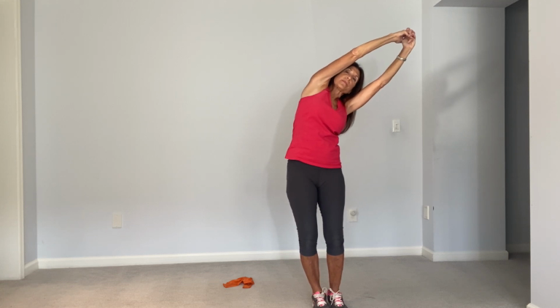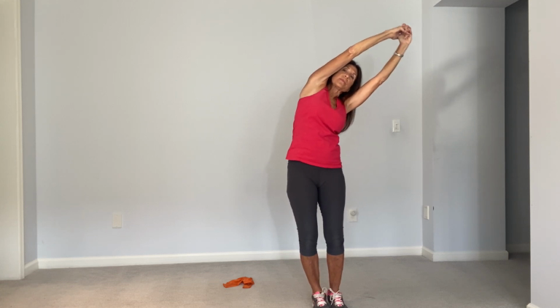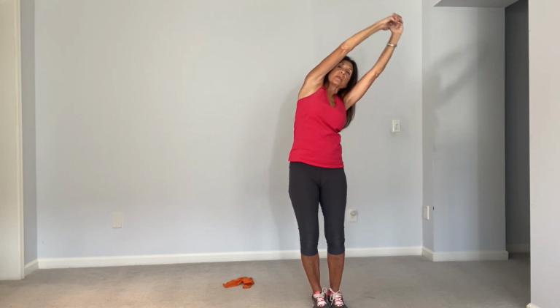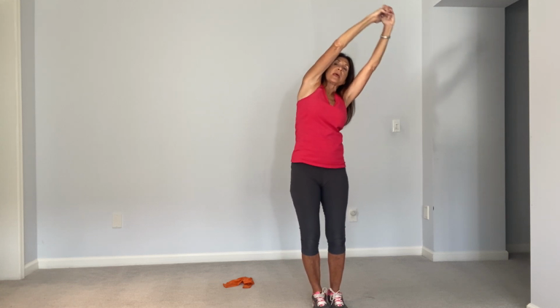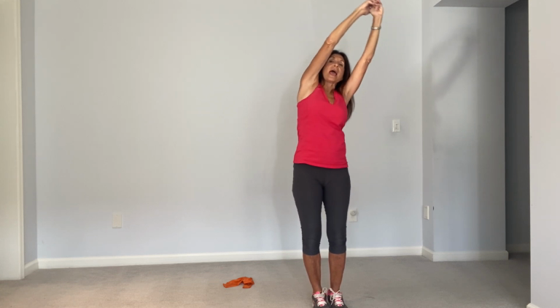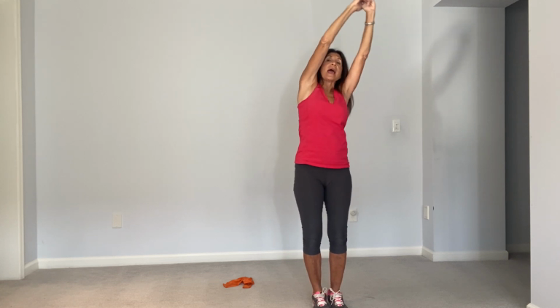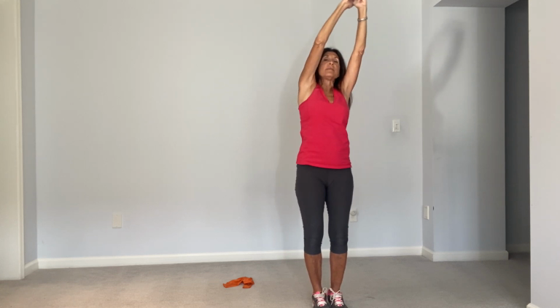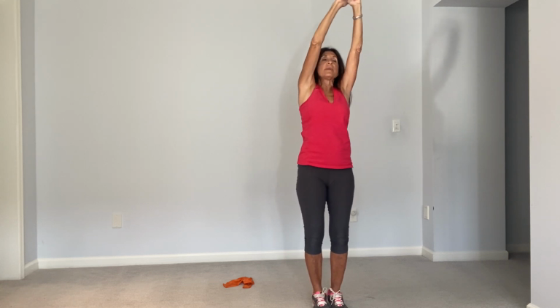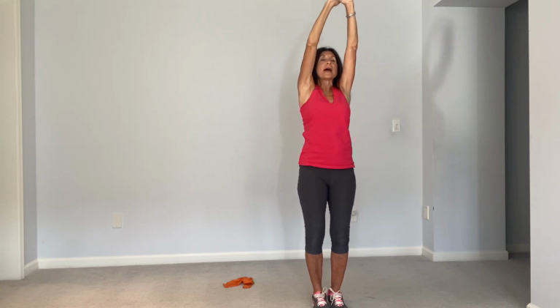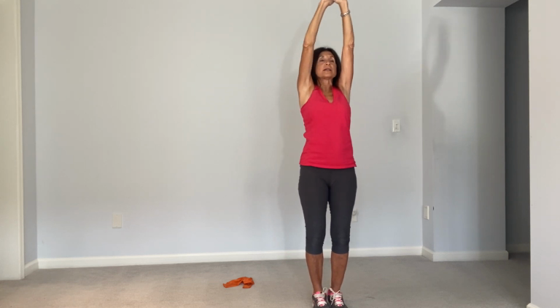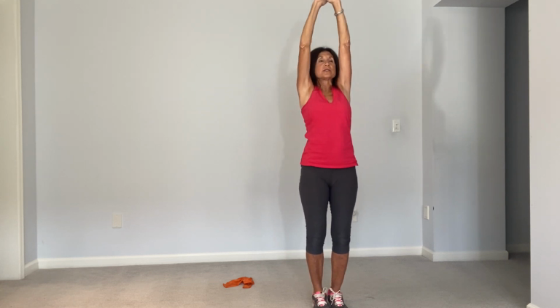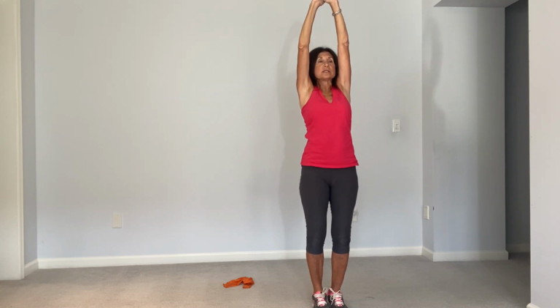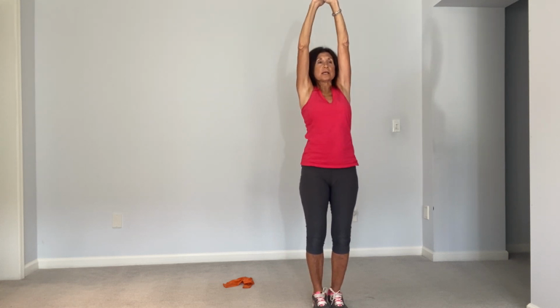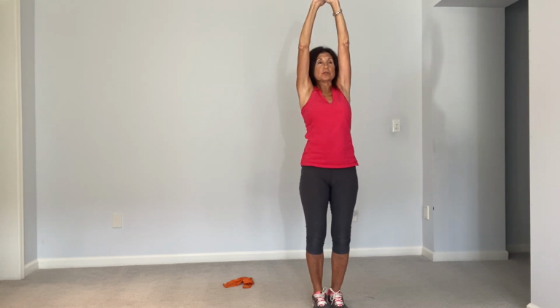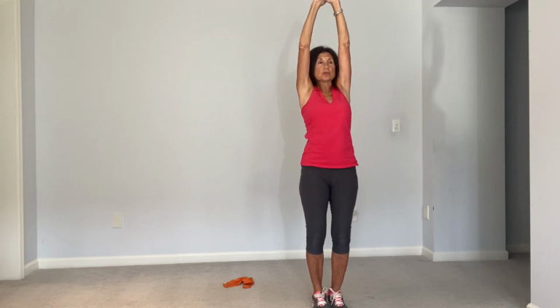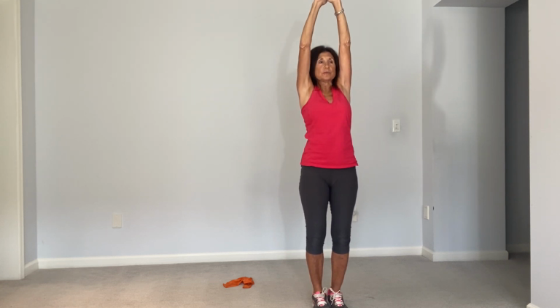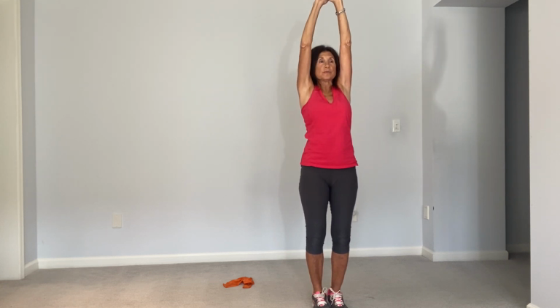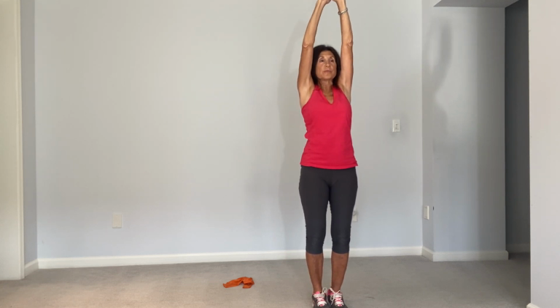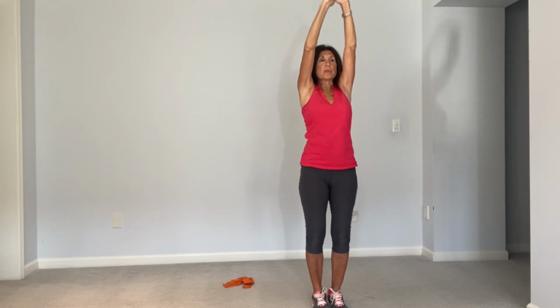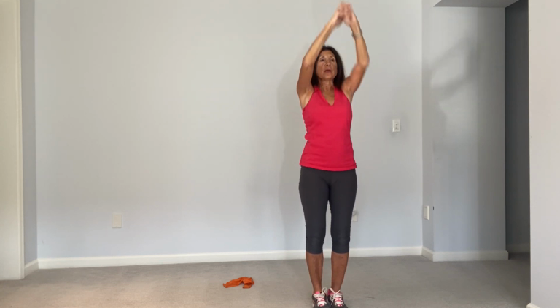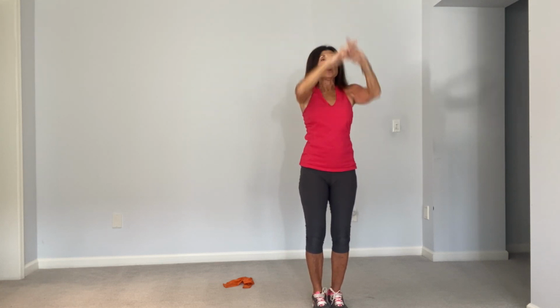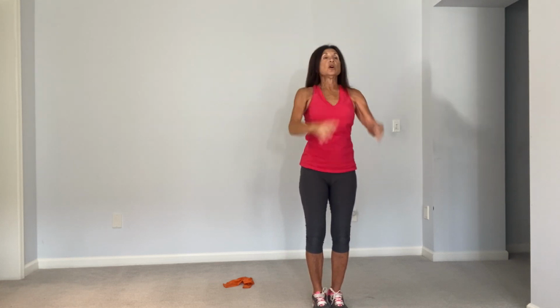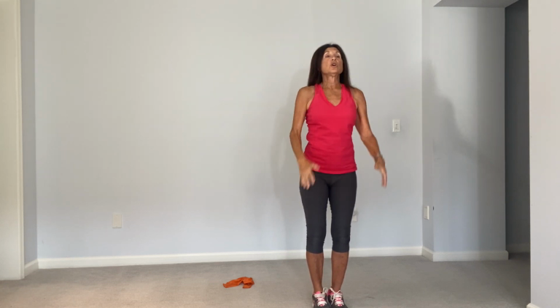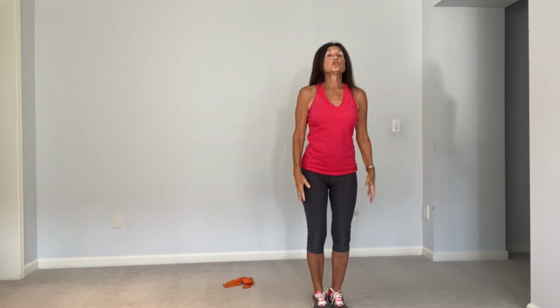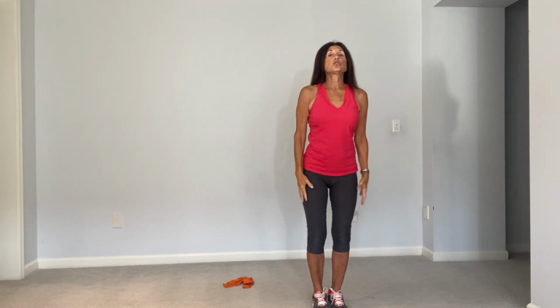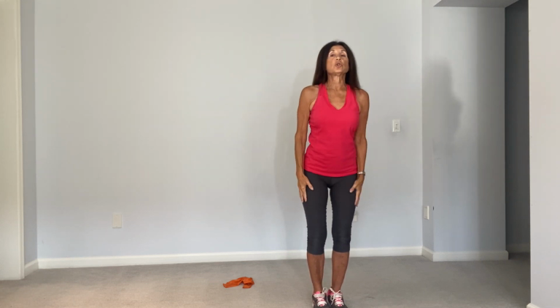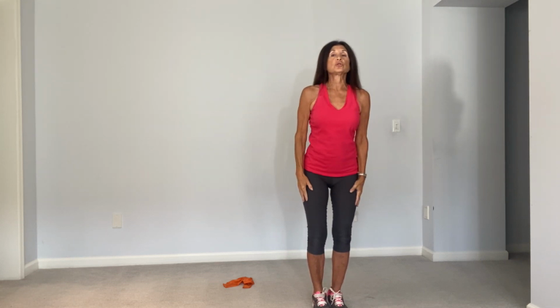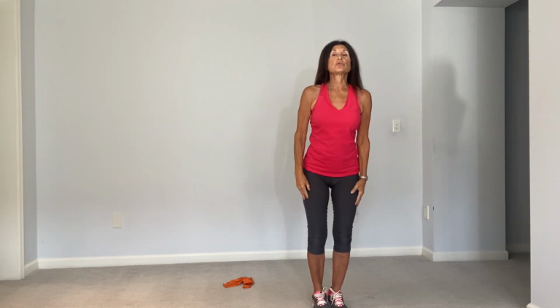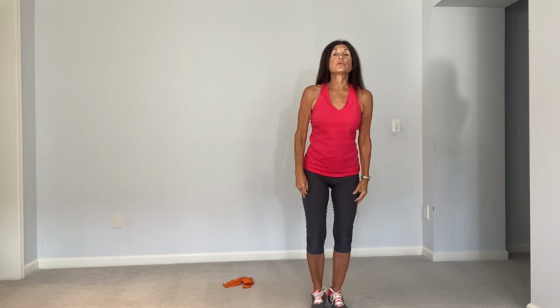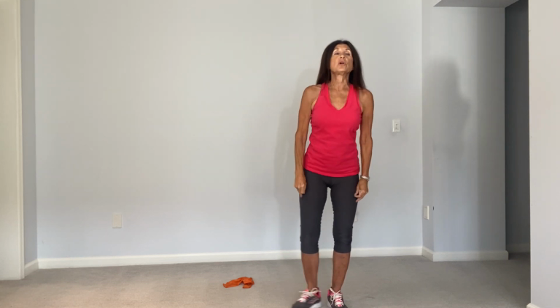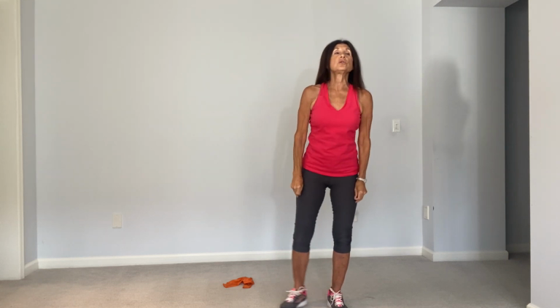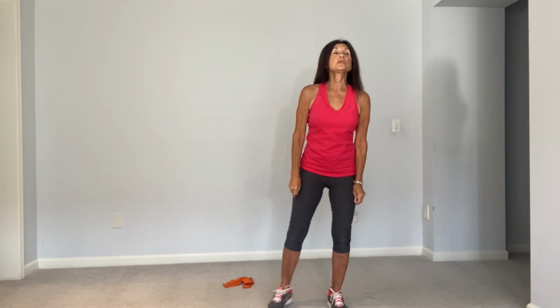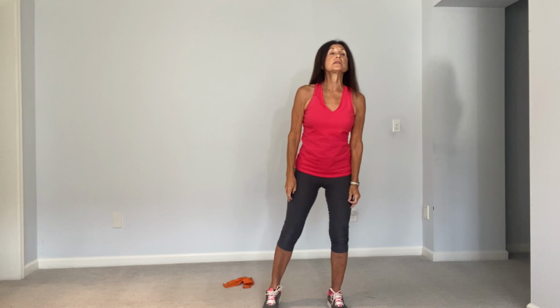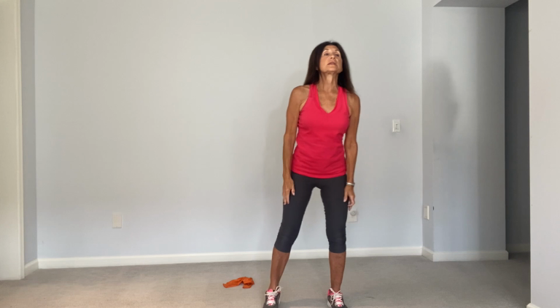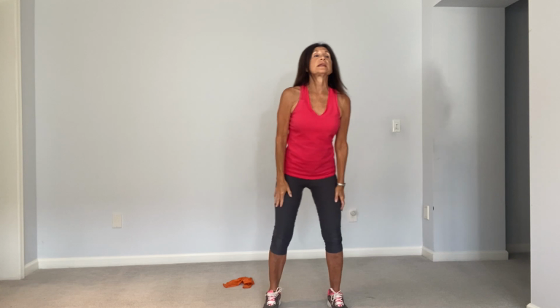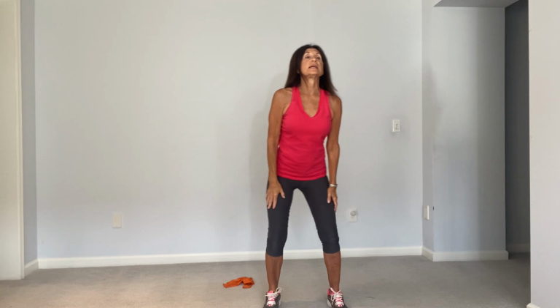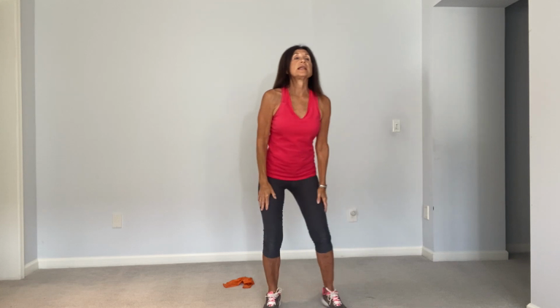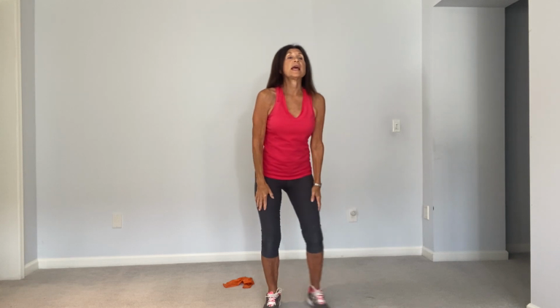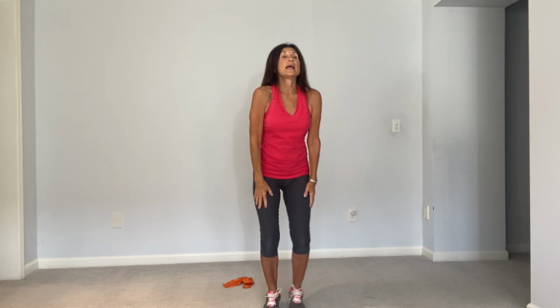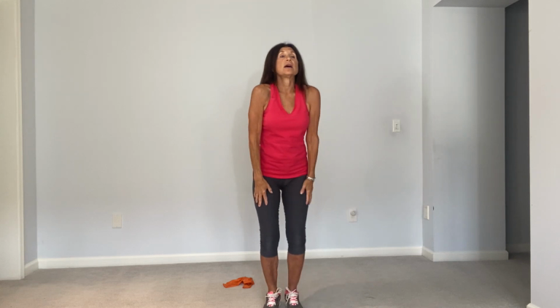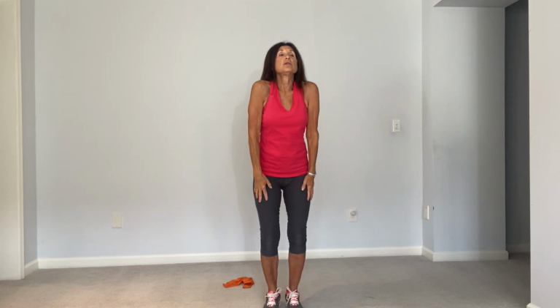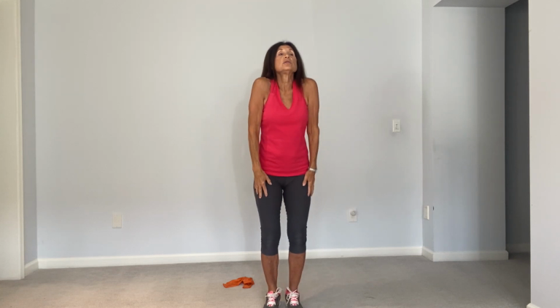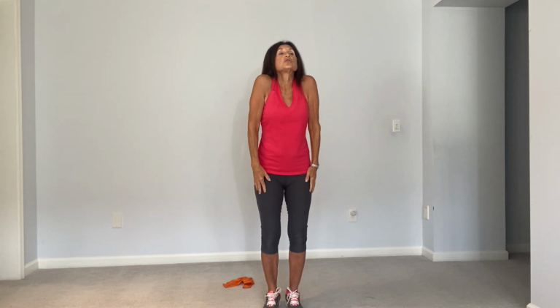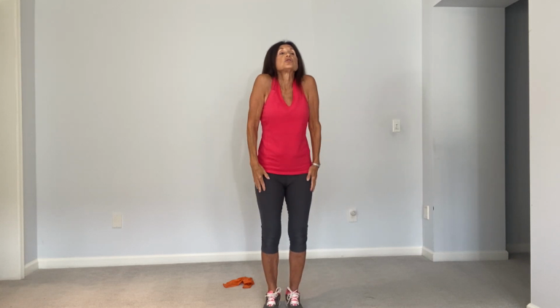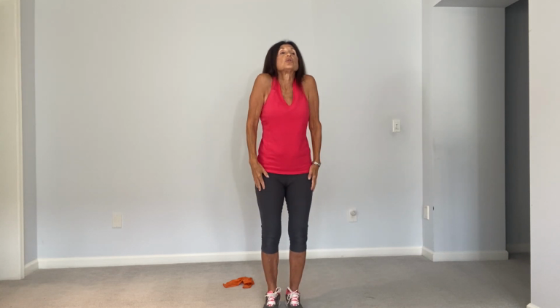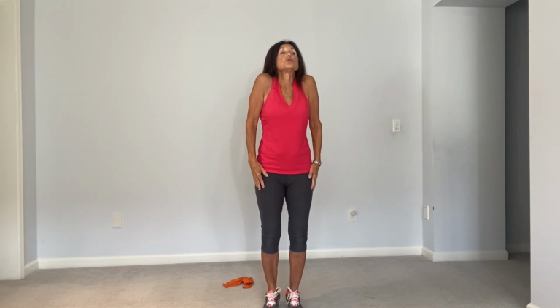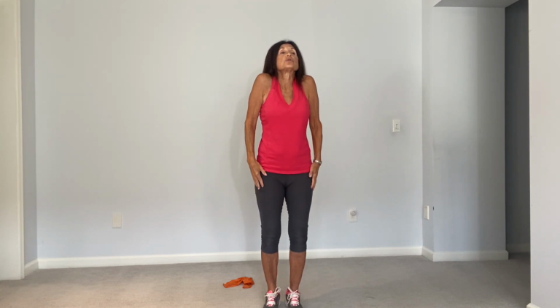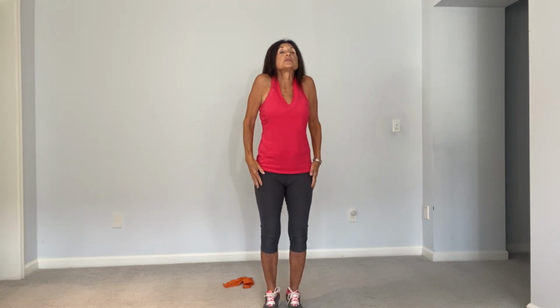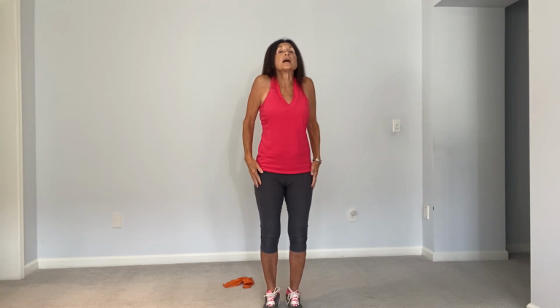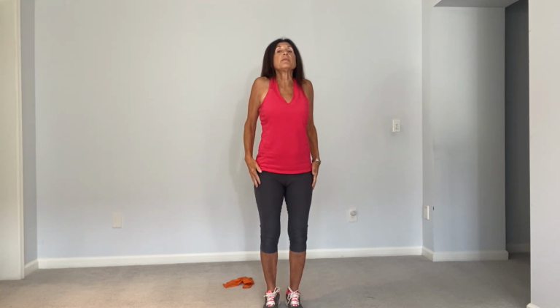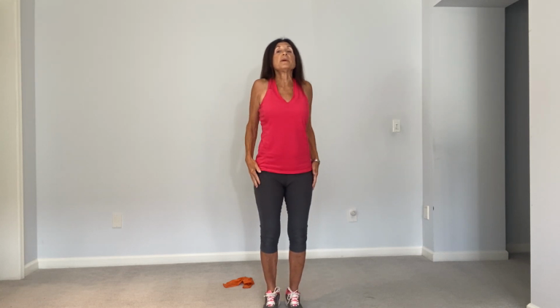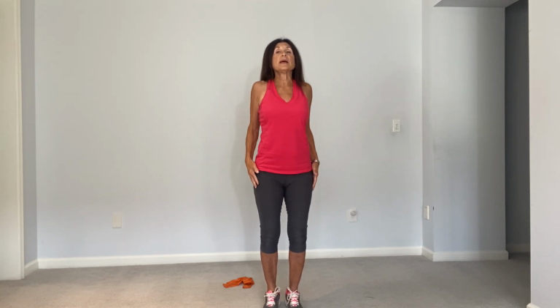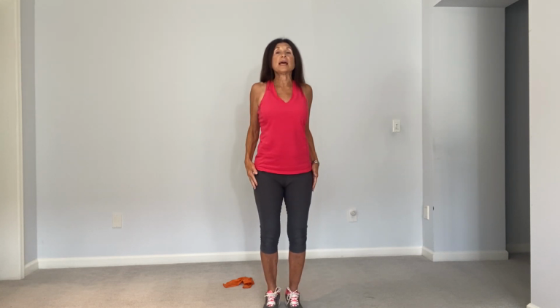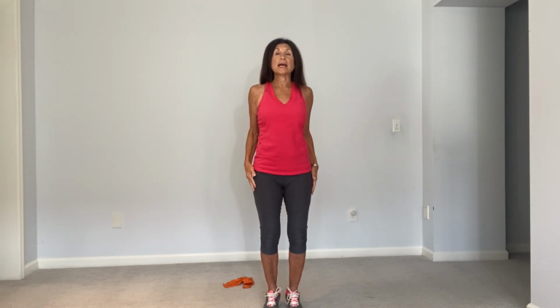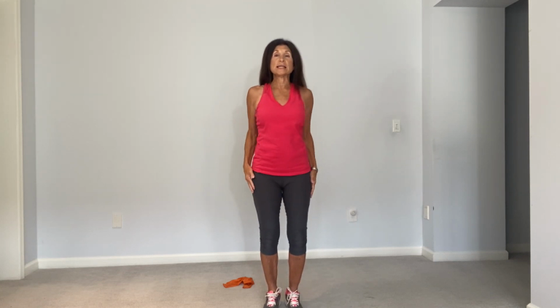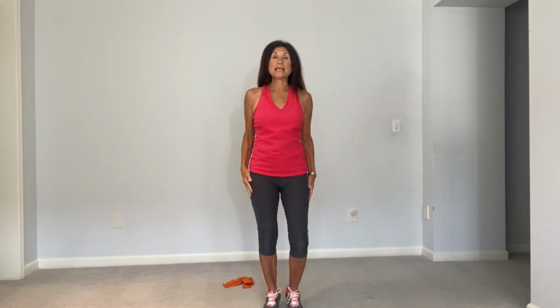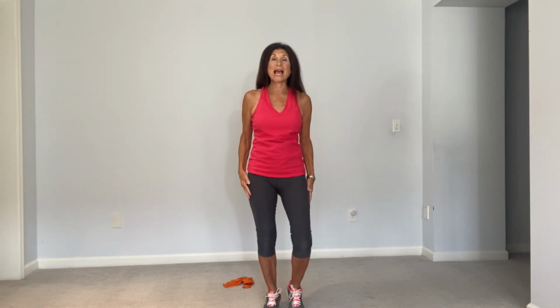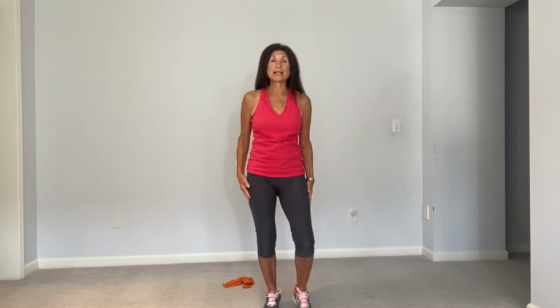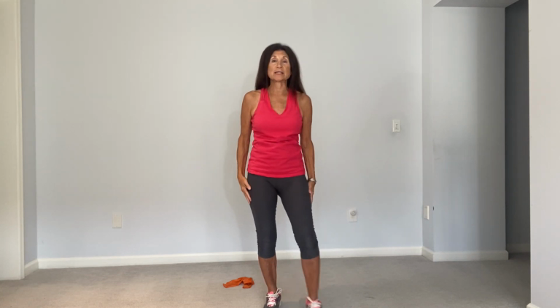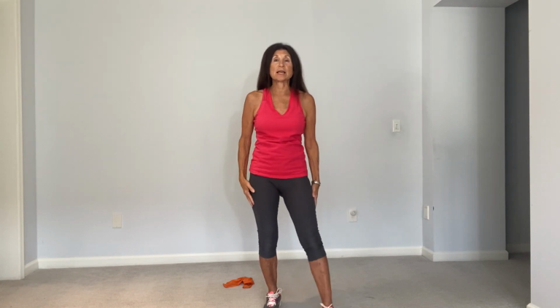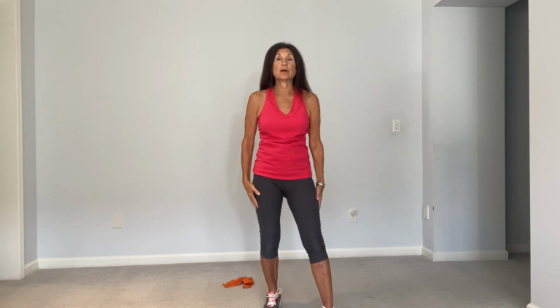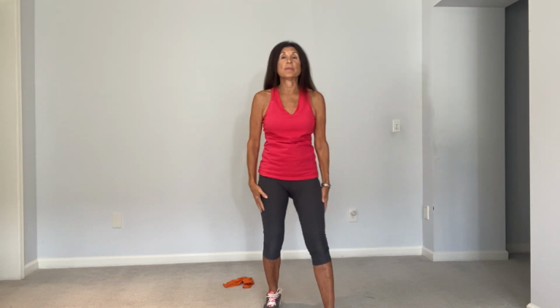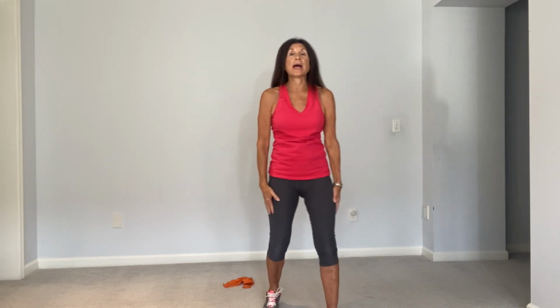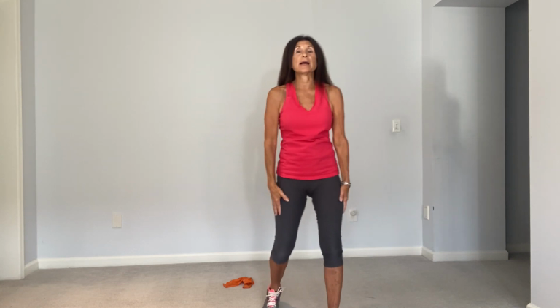And back to center — shoulder rolls. Inhale, shoulders up and exhale back.